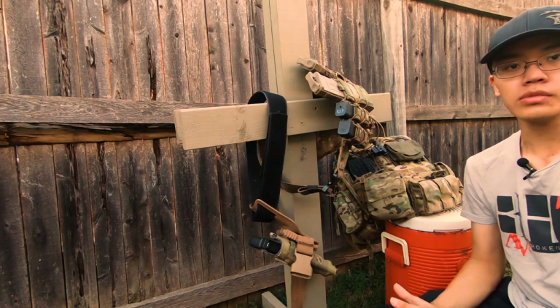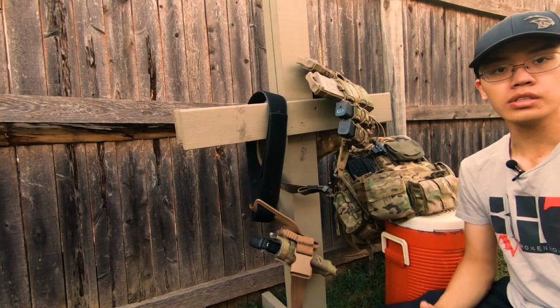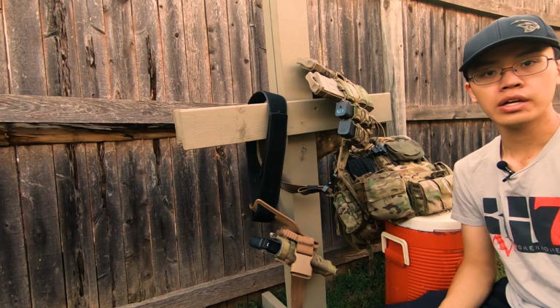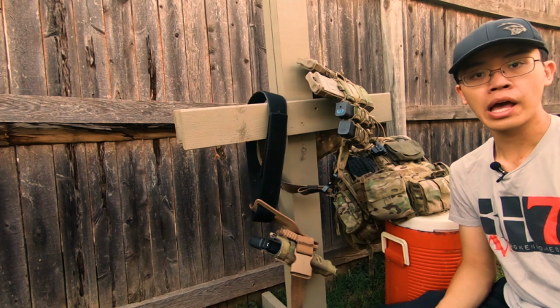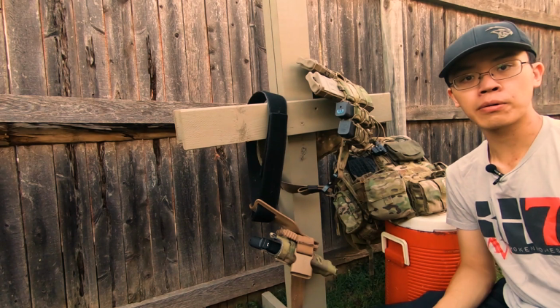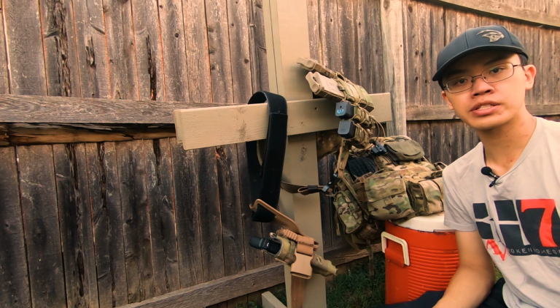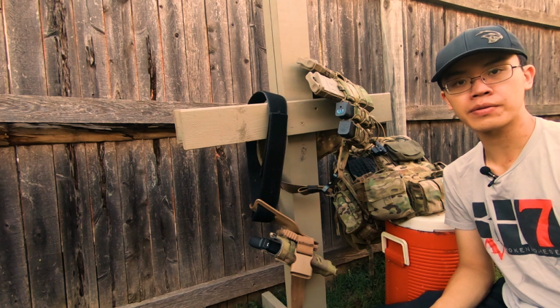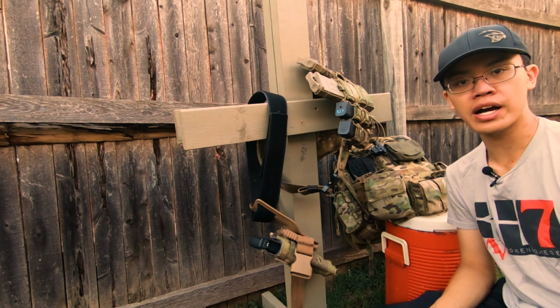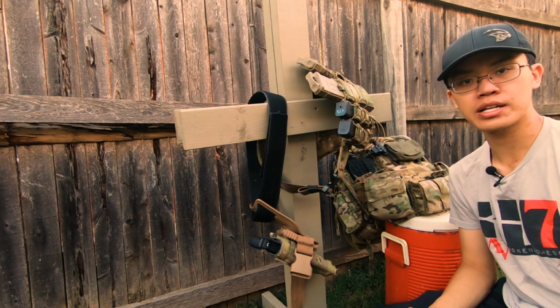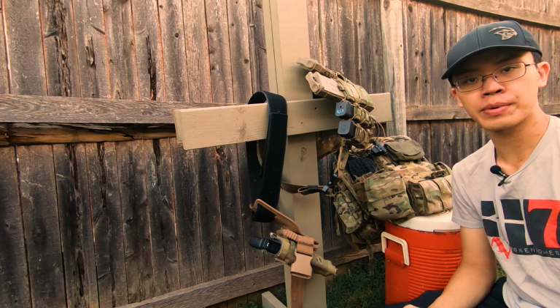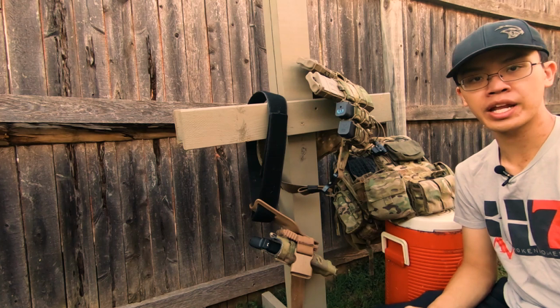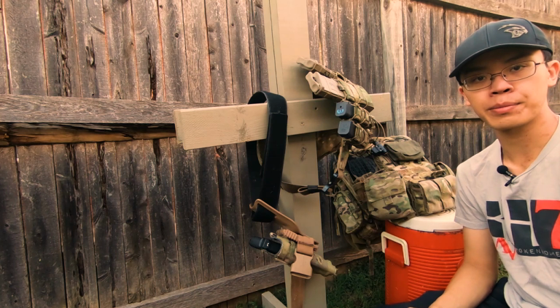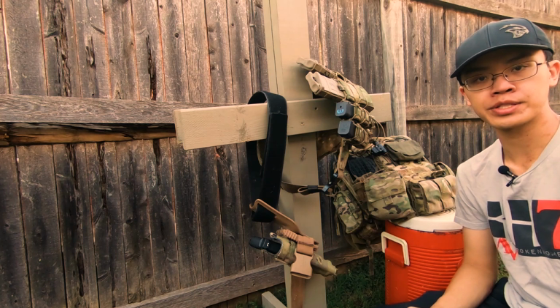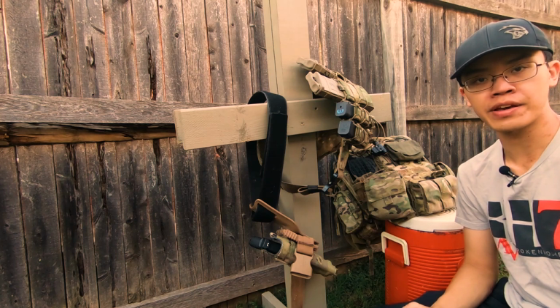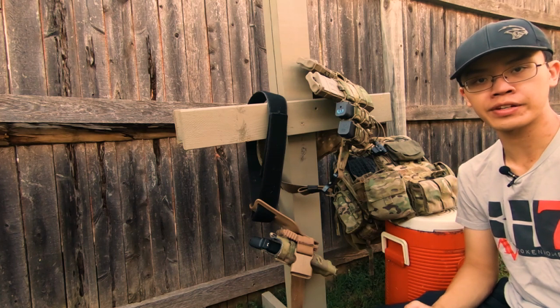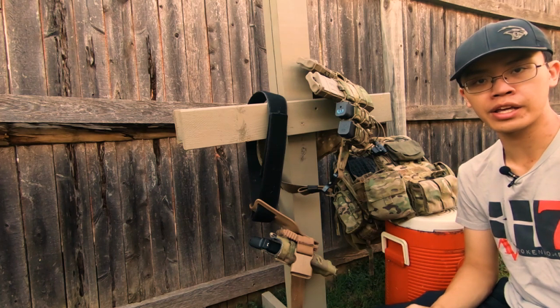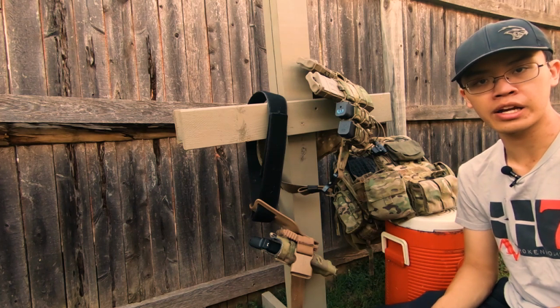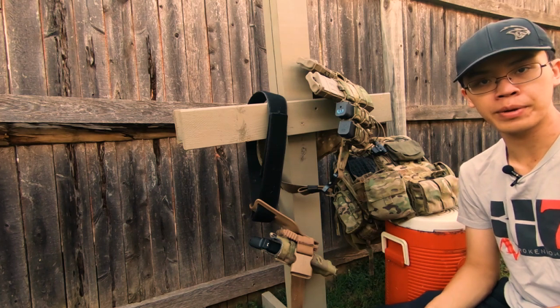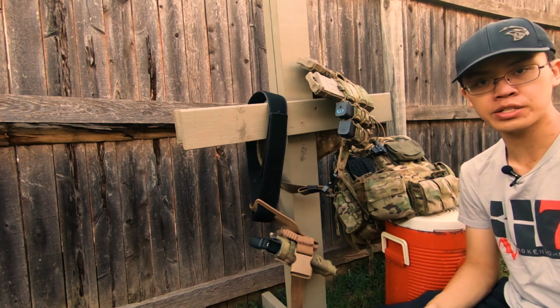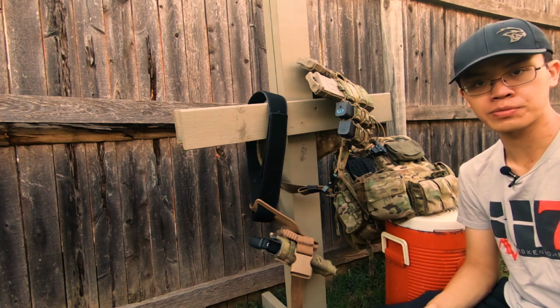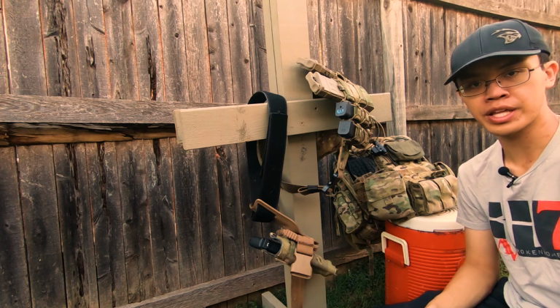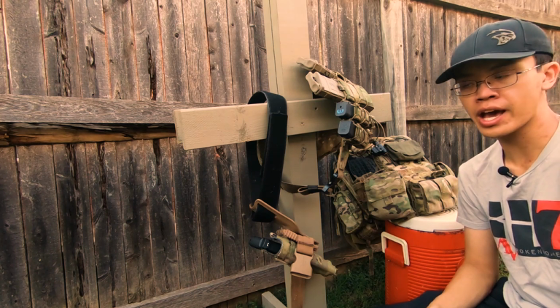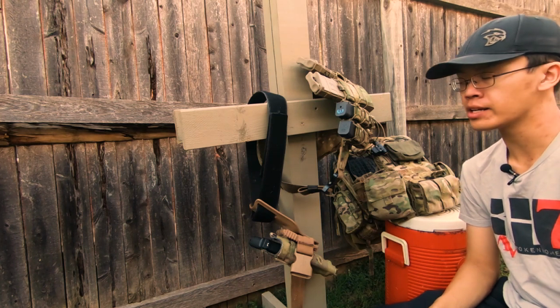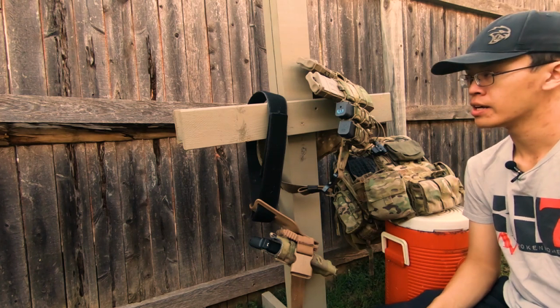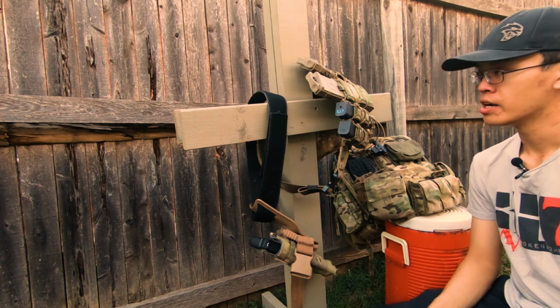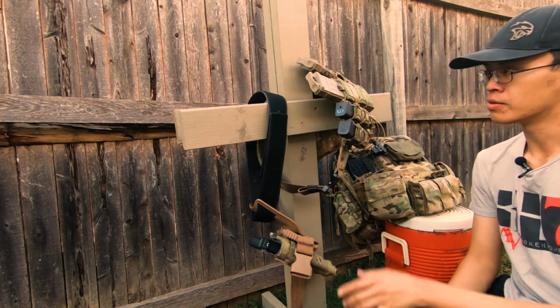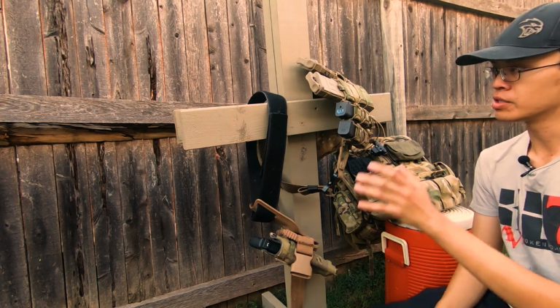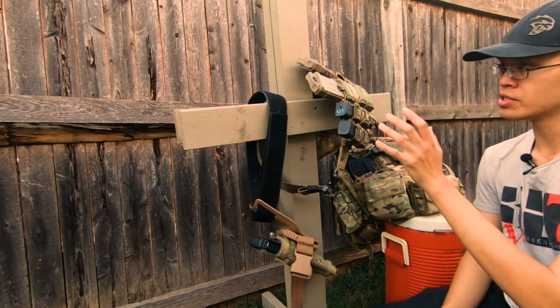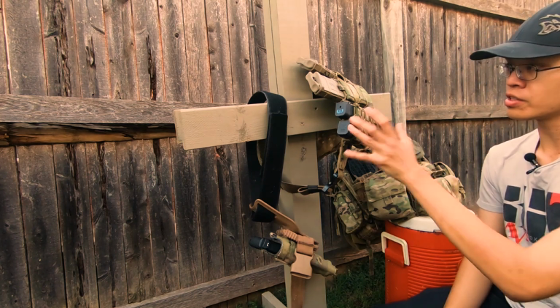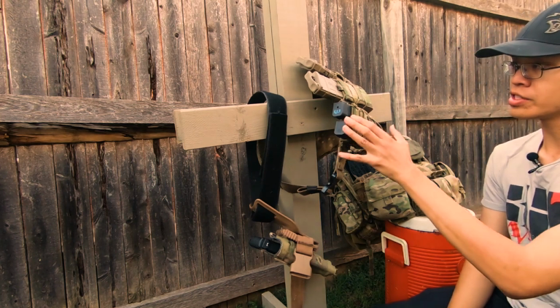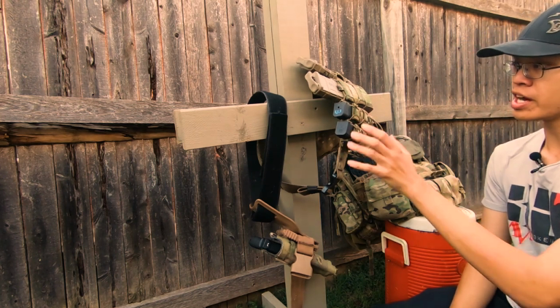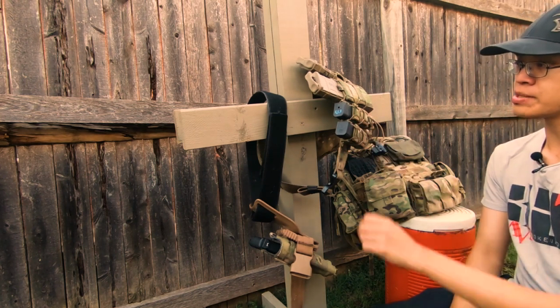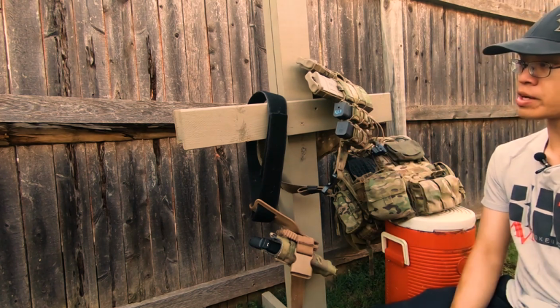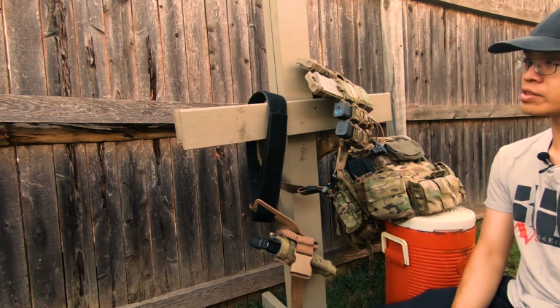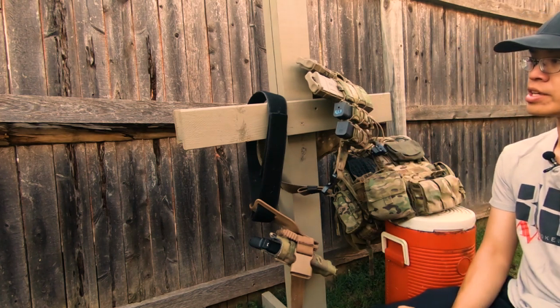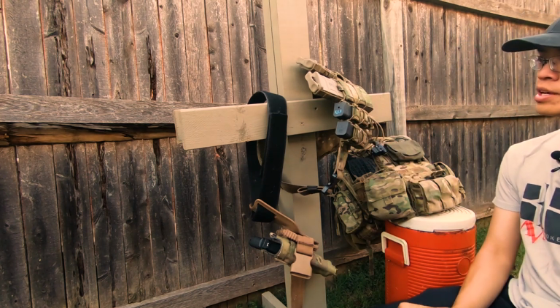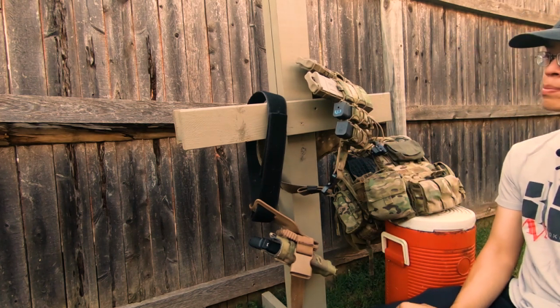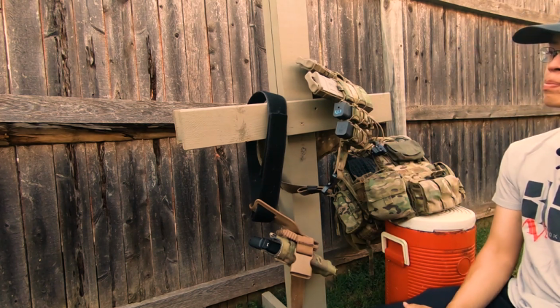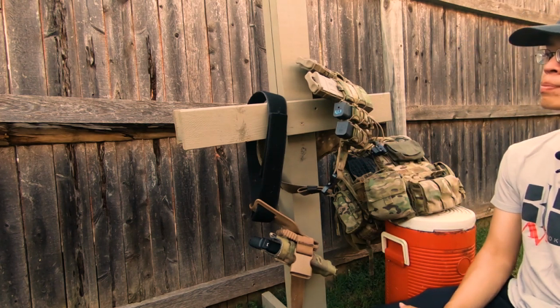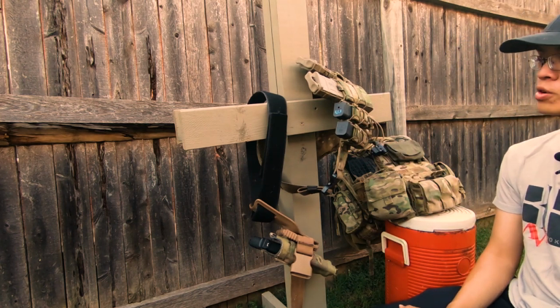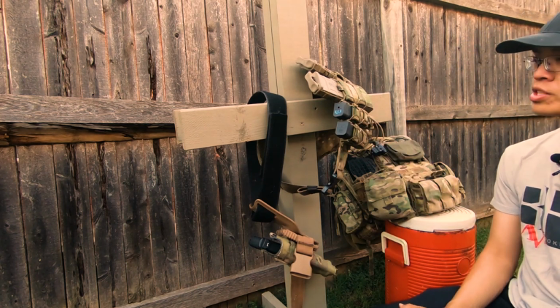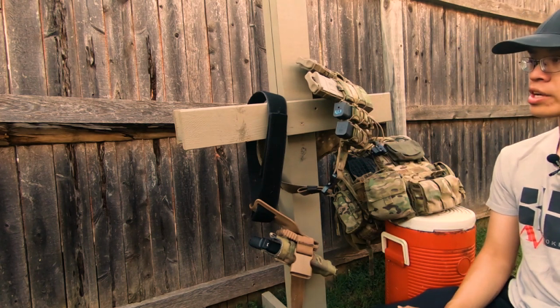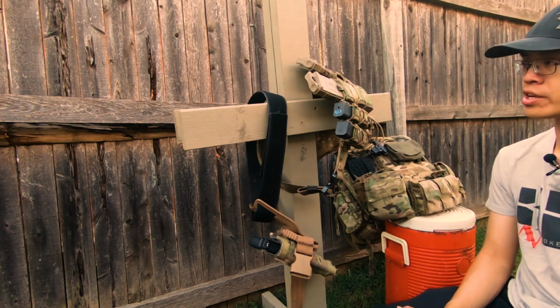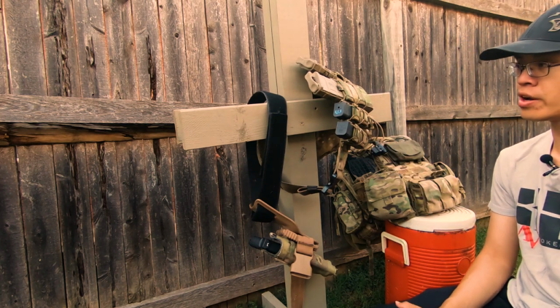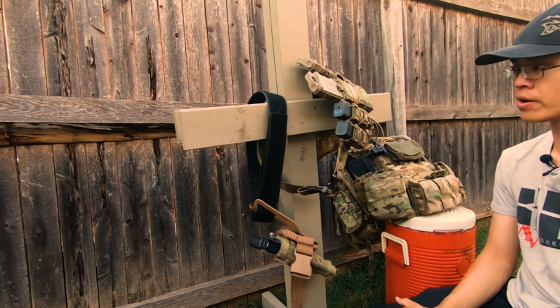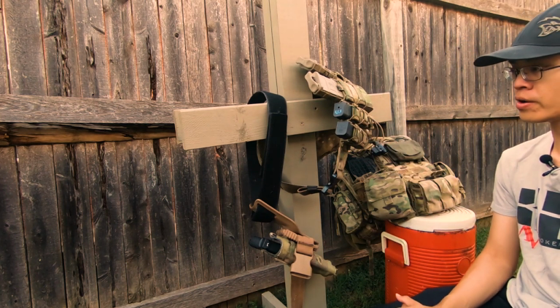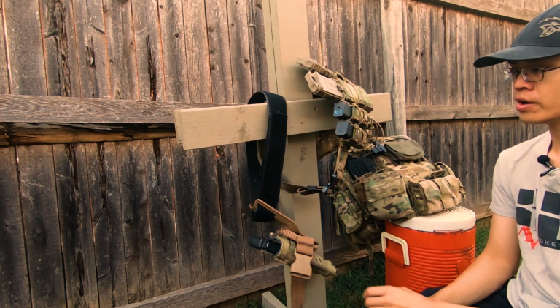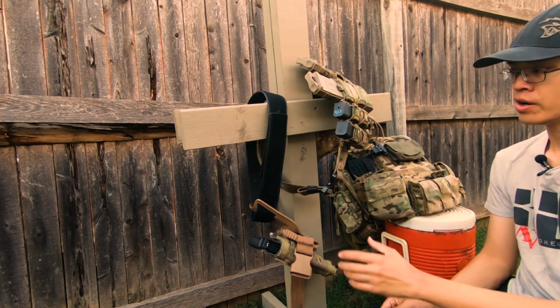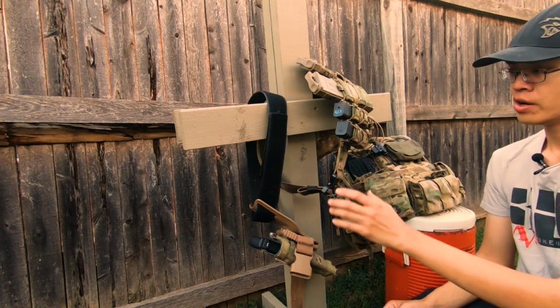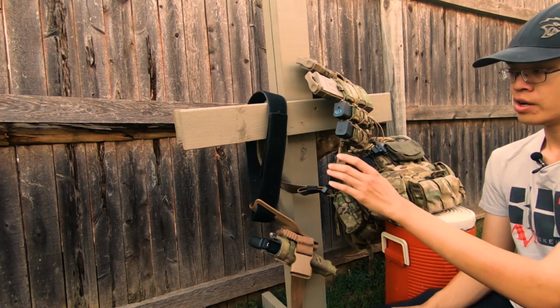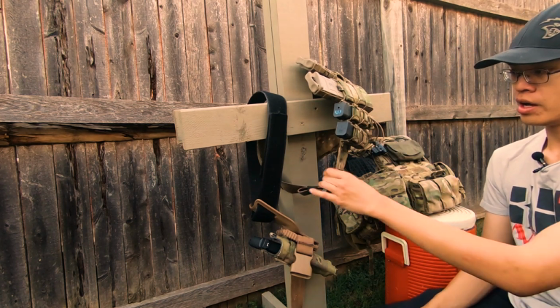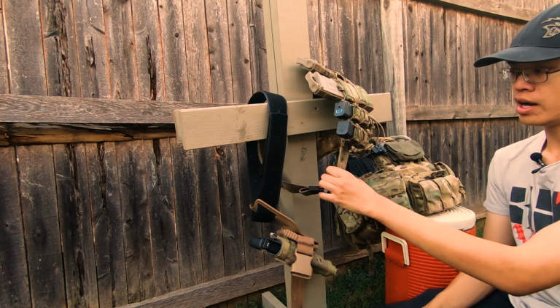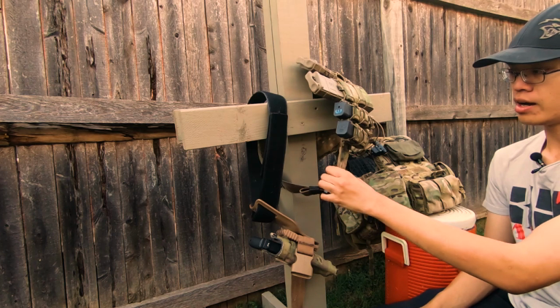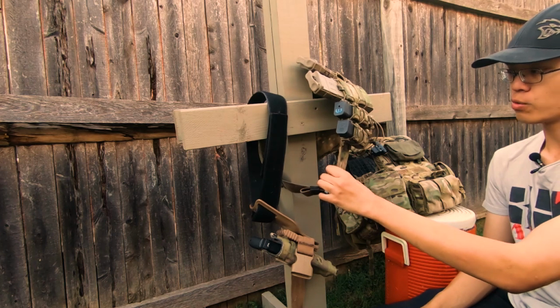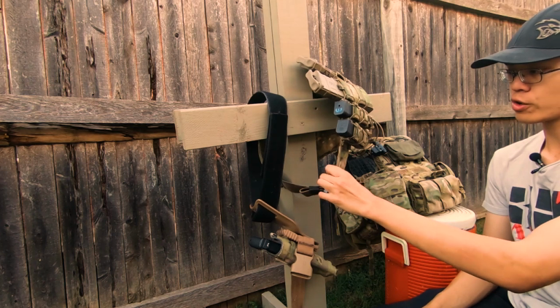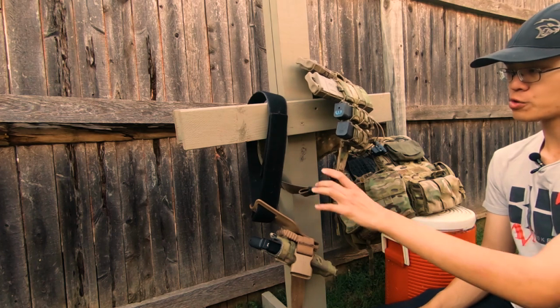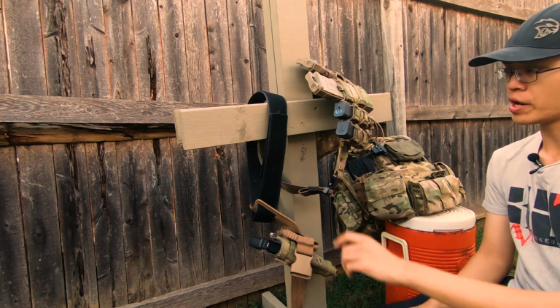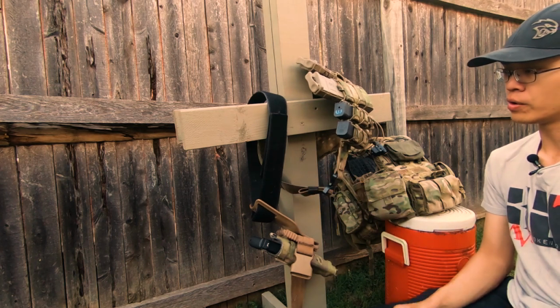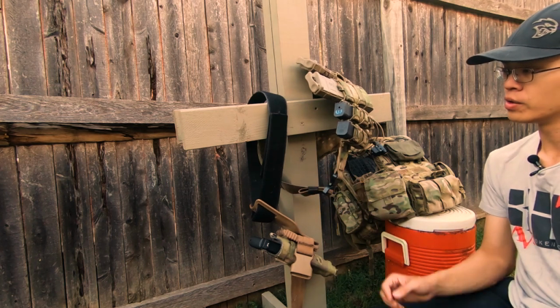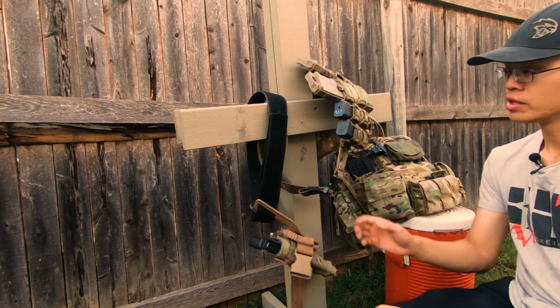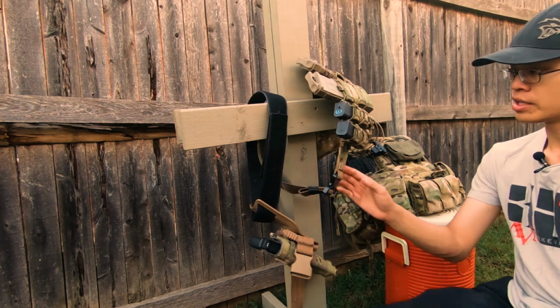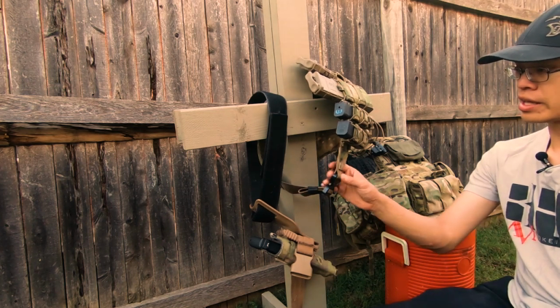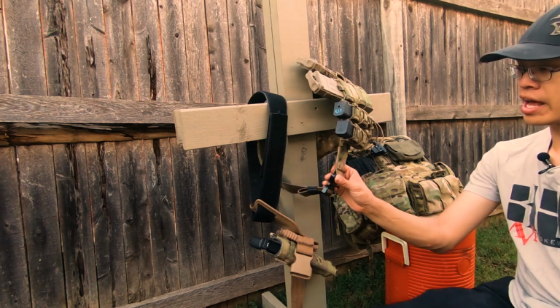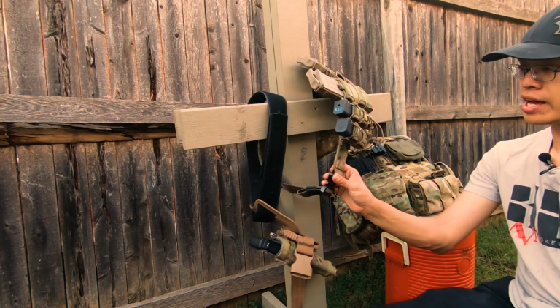Hey, what is up guys, my name is David Lee and I'm Asian with Hat. I wanted to talk to you guys about the Persec Gear Riggers belt that they have.